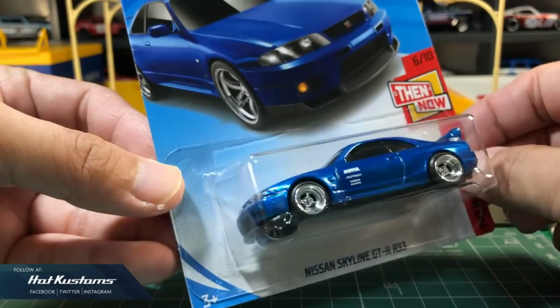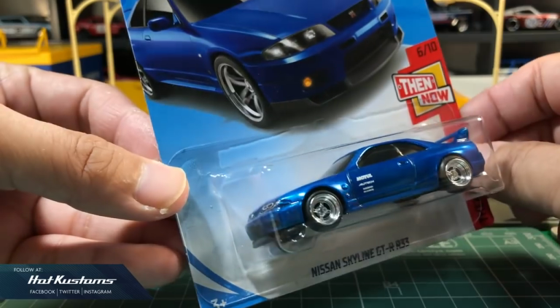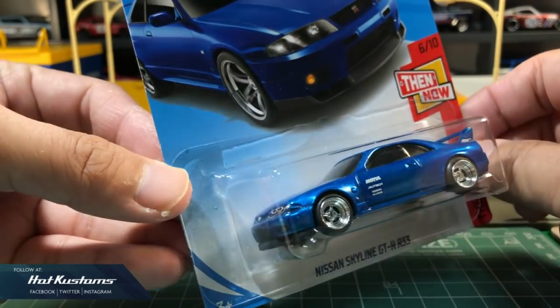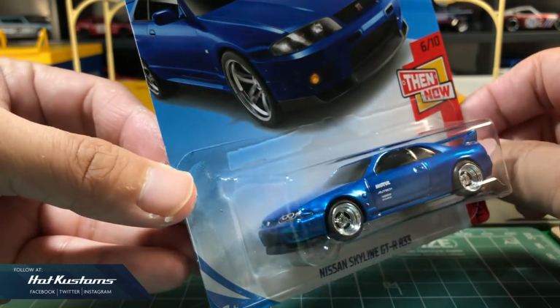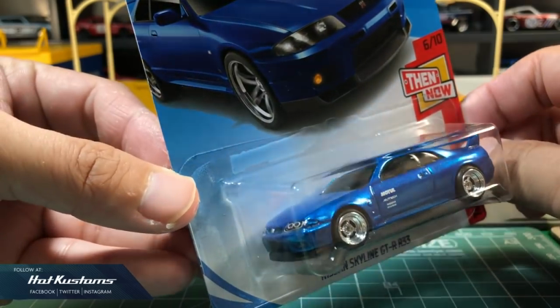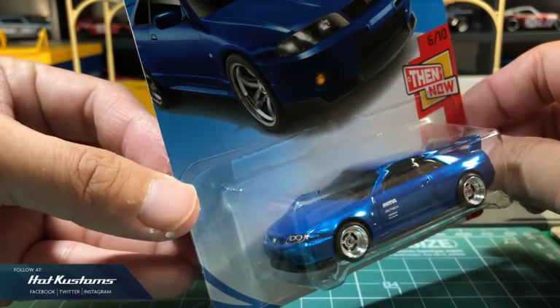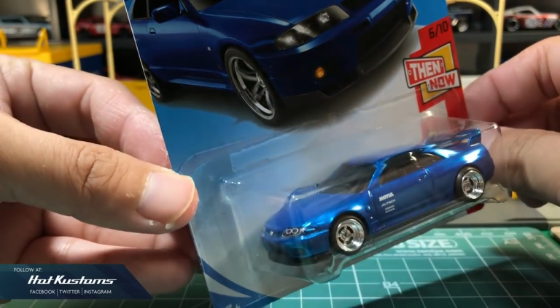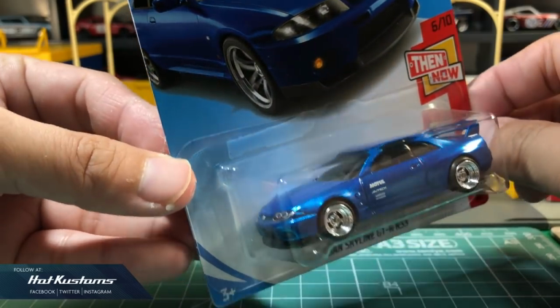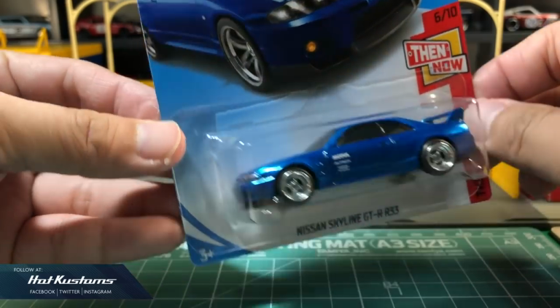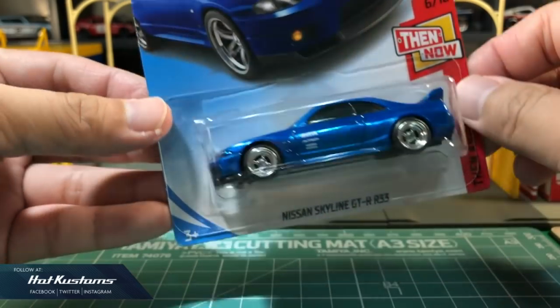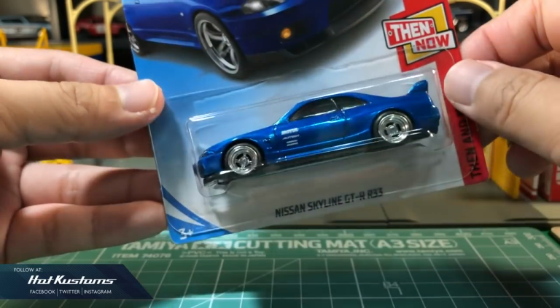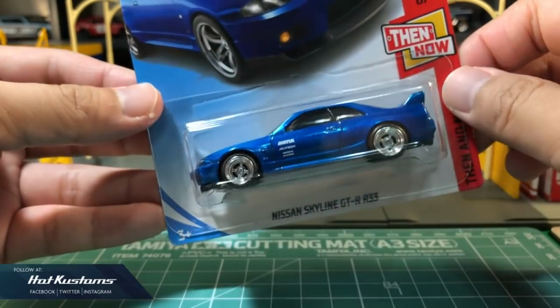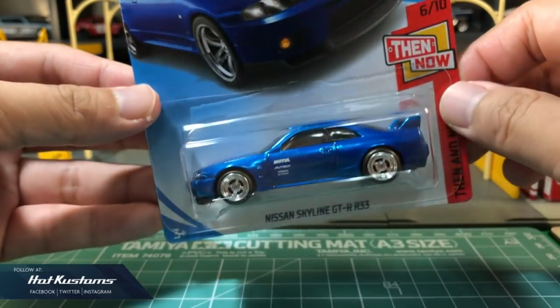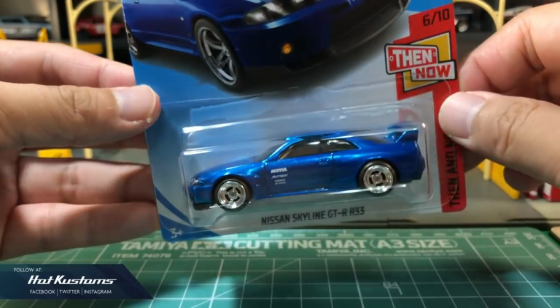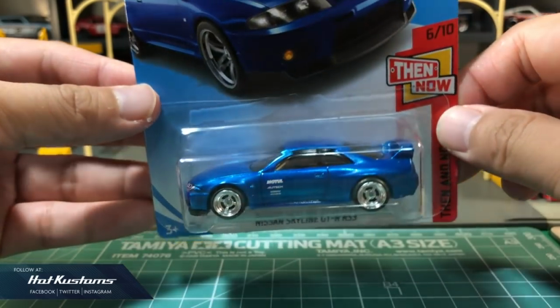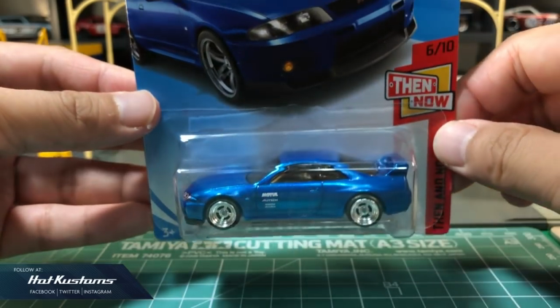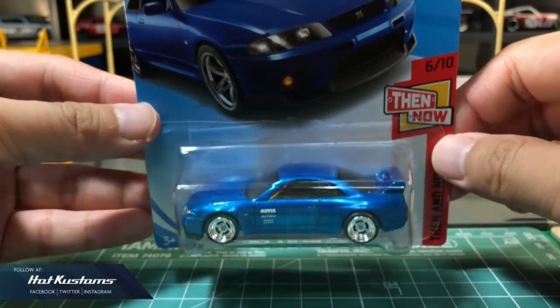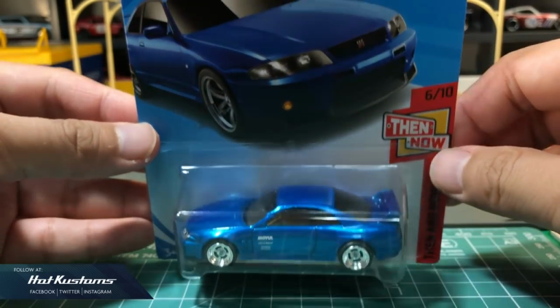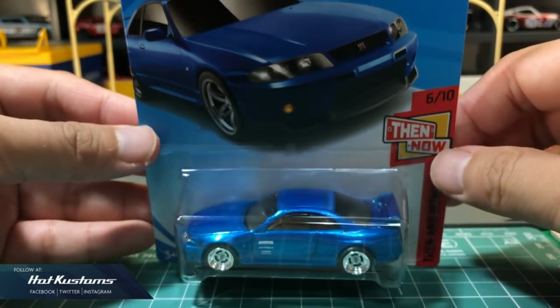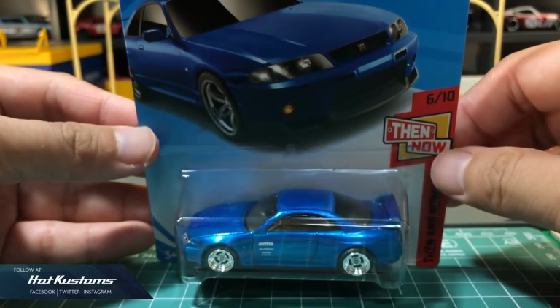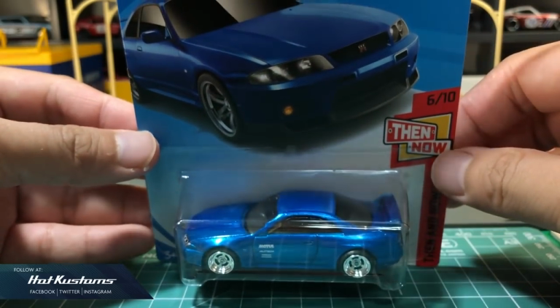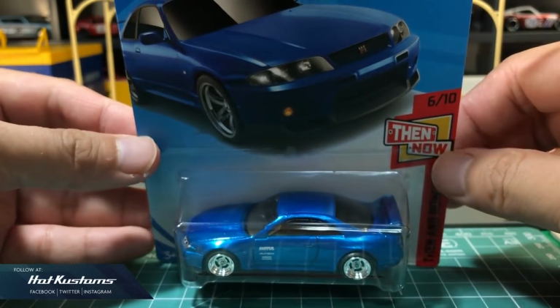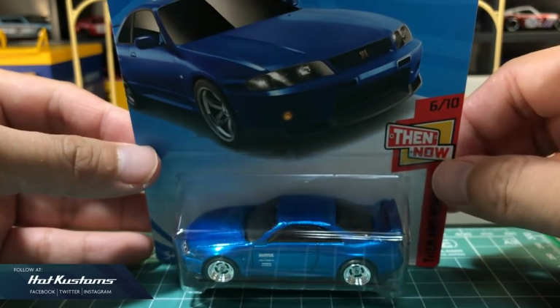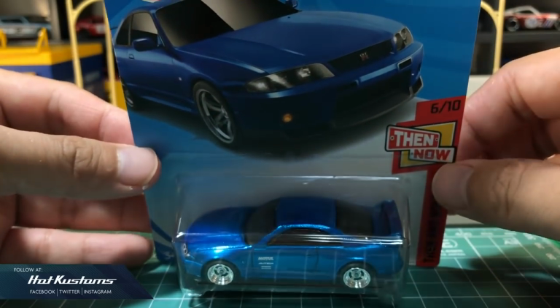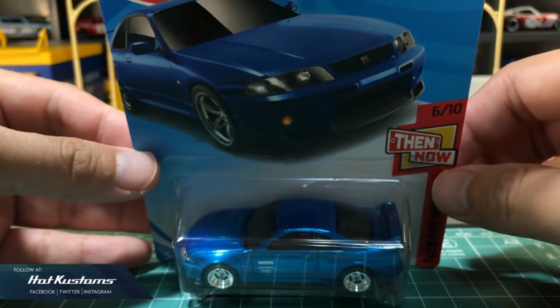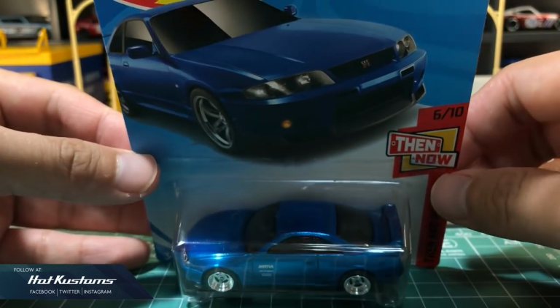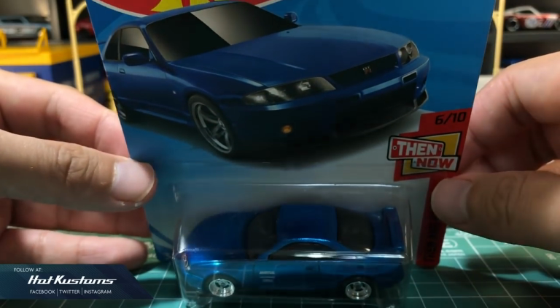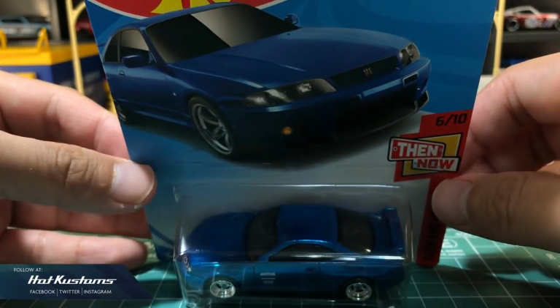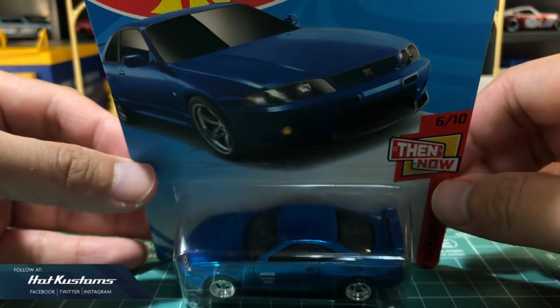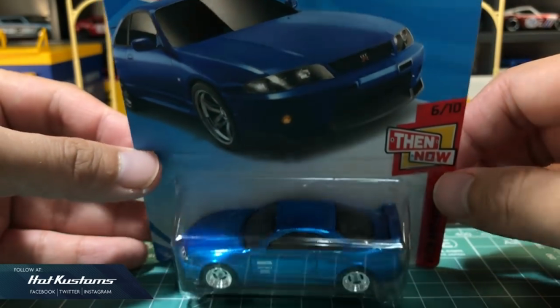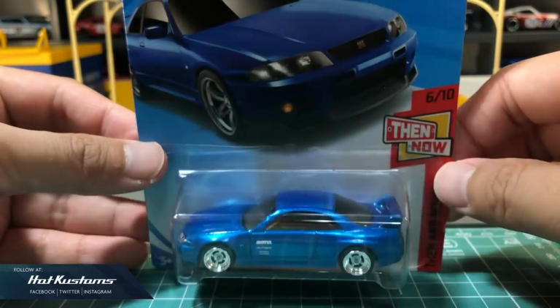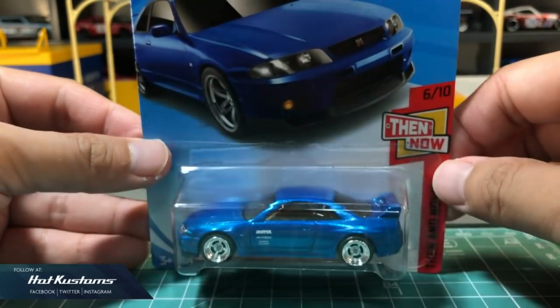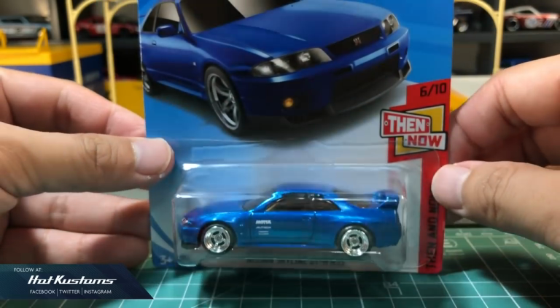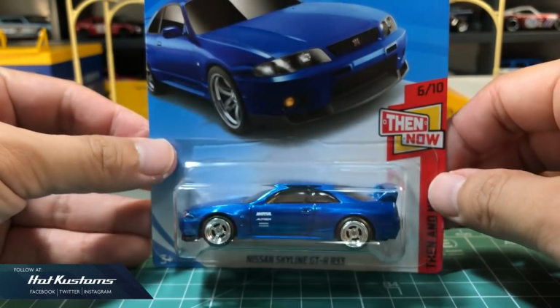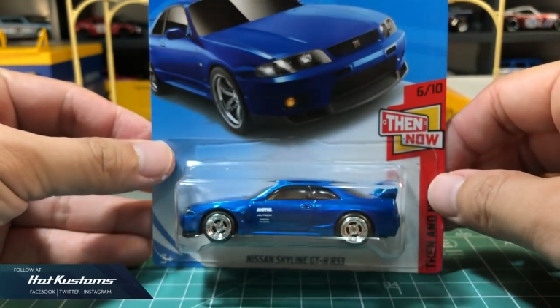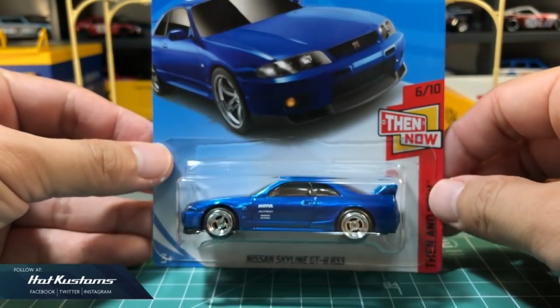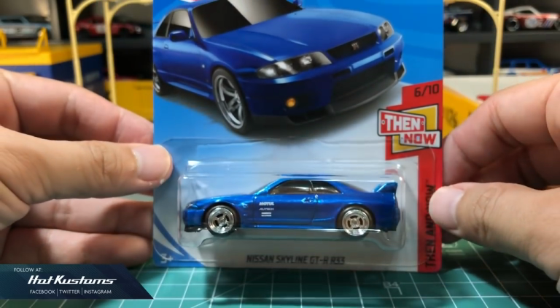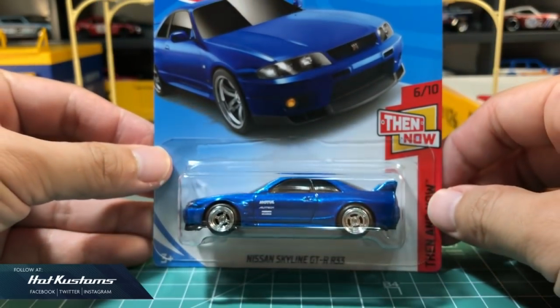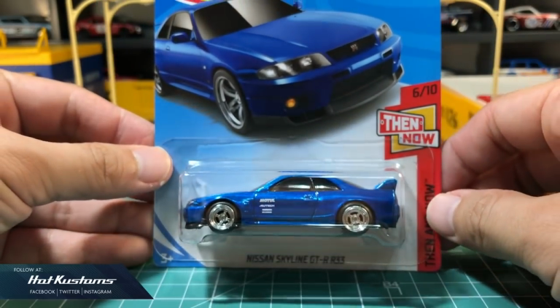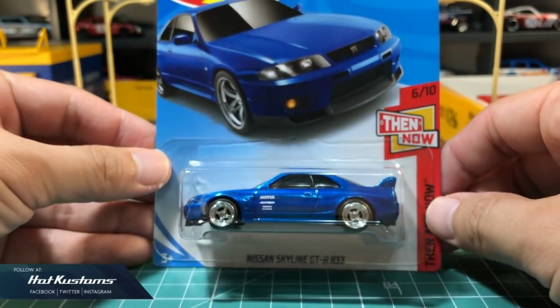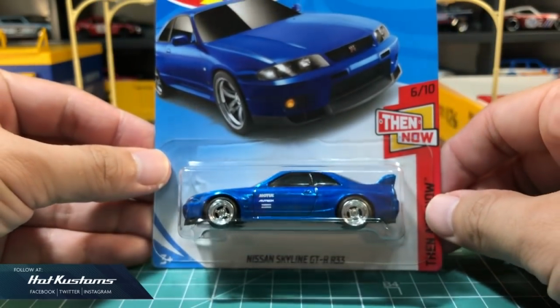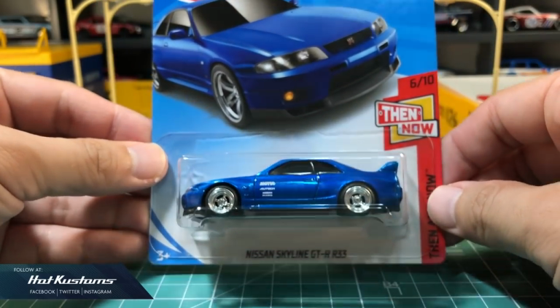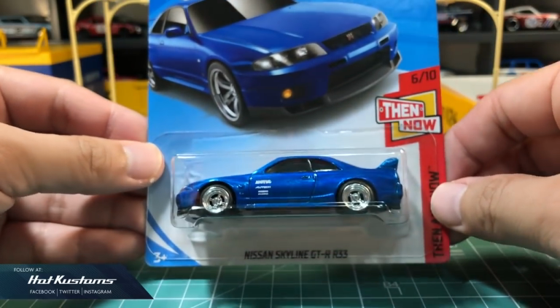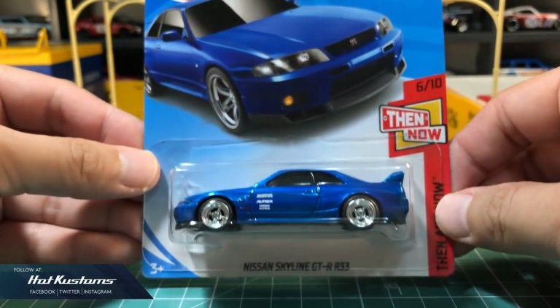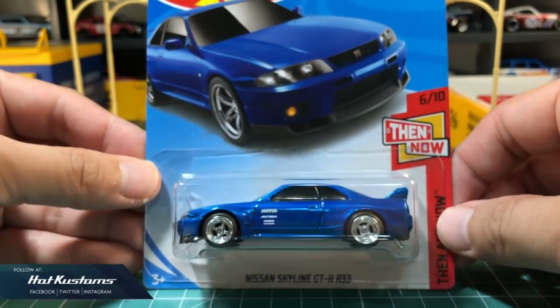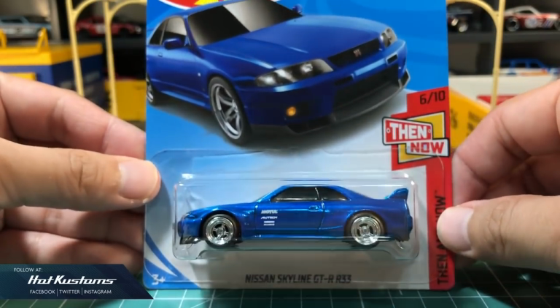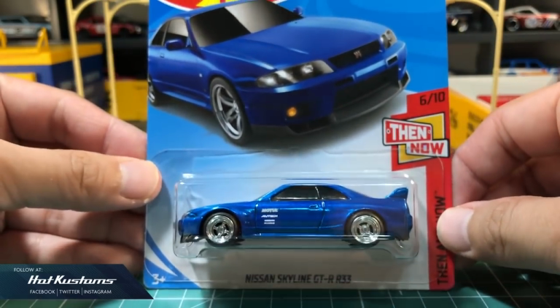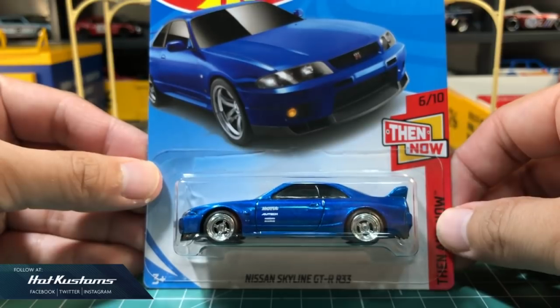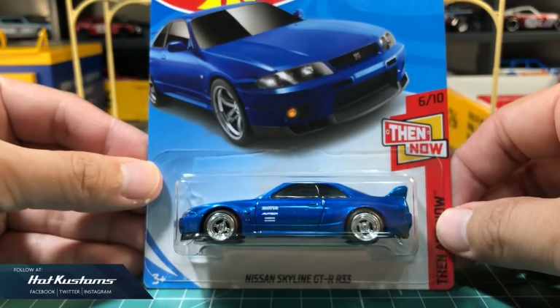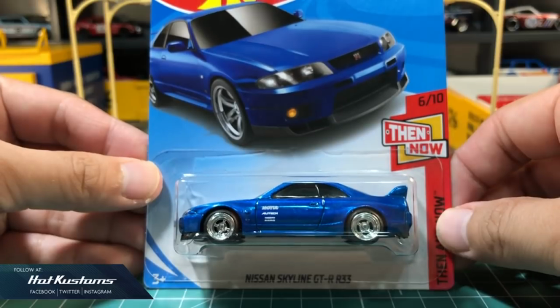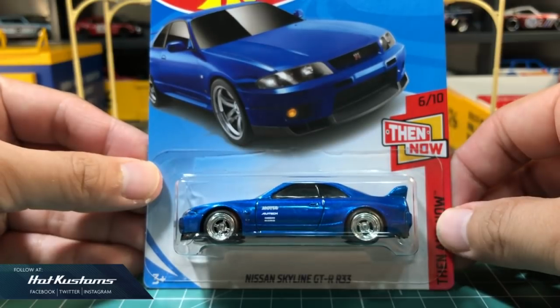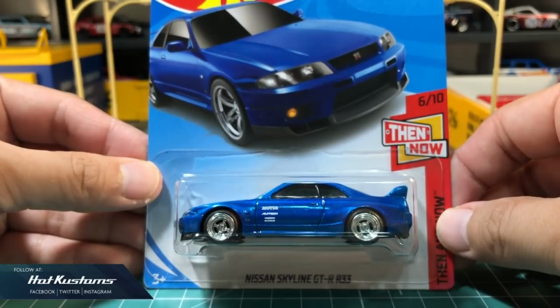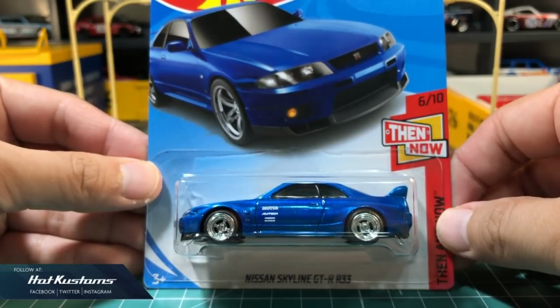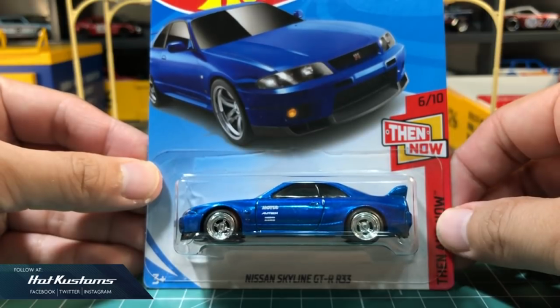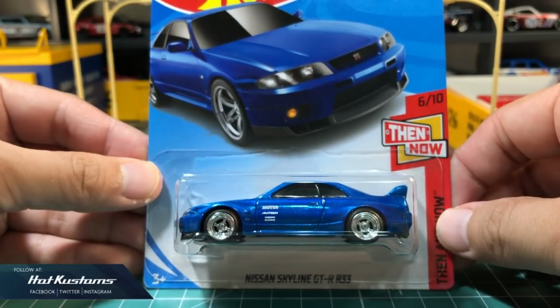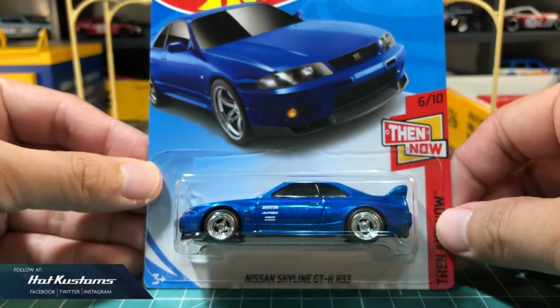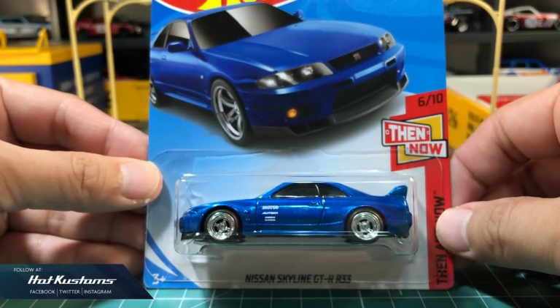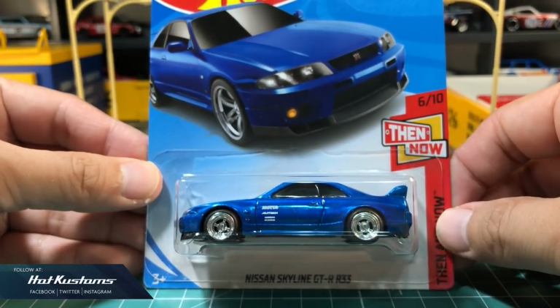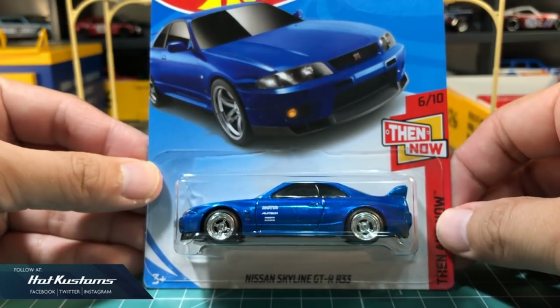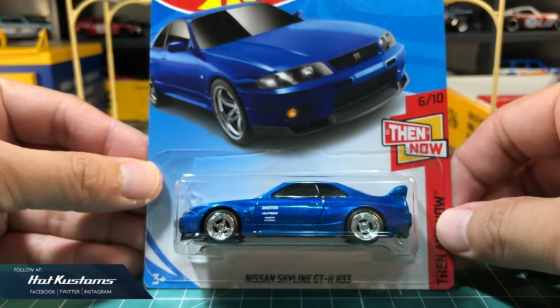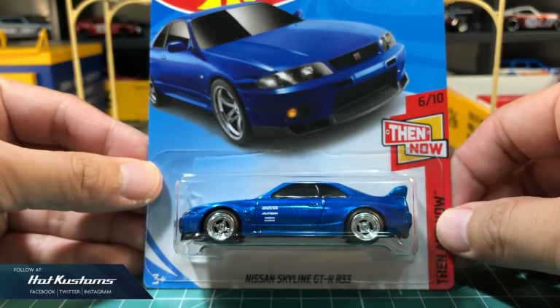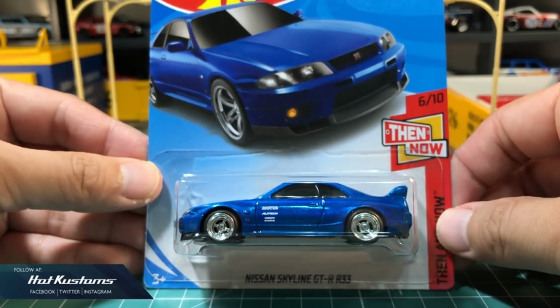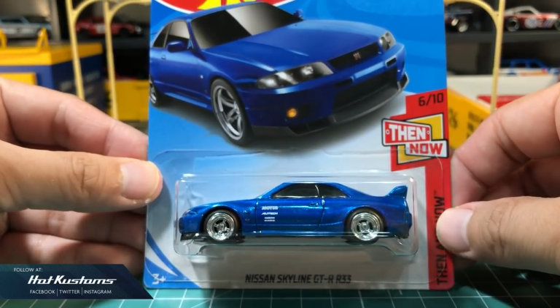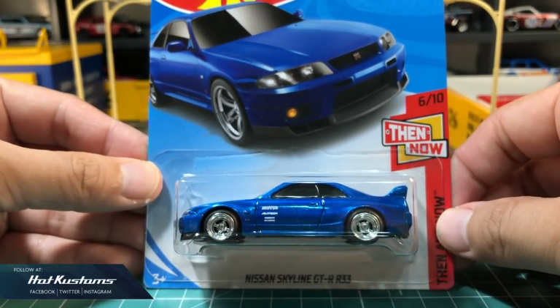Now you have a spectra frame blue body with rubber tires sitting inside the R33 card. Thanks everyone, bye.